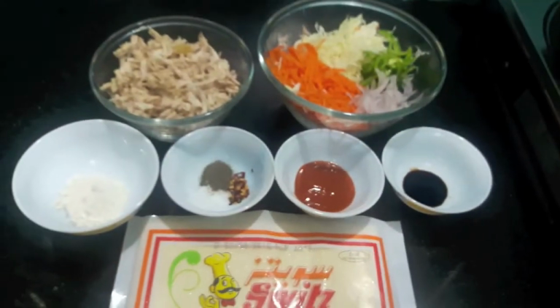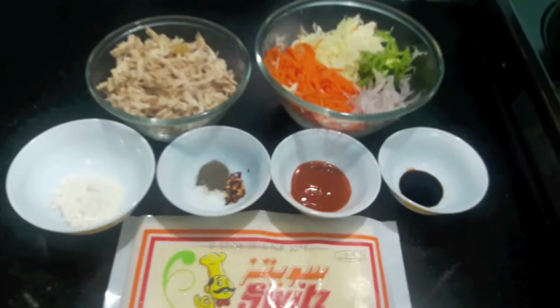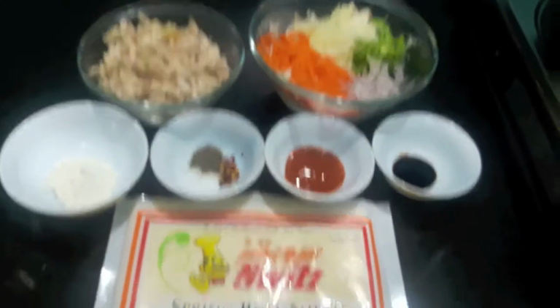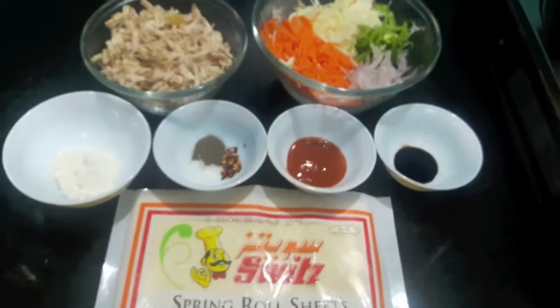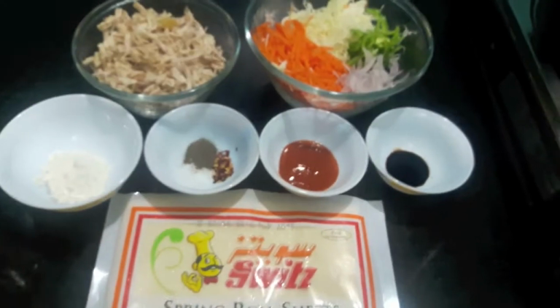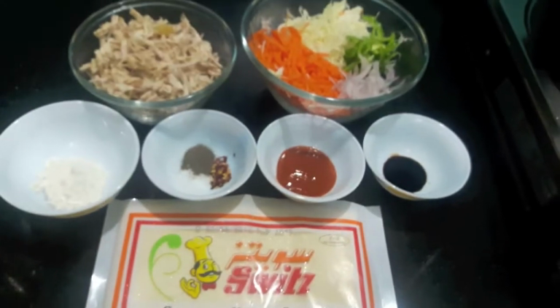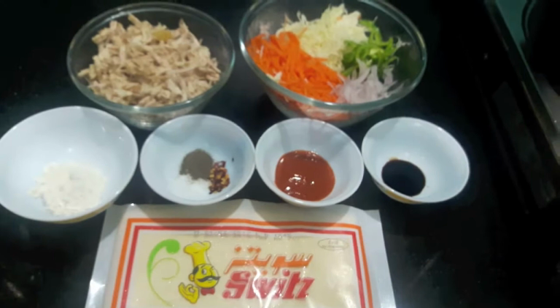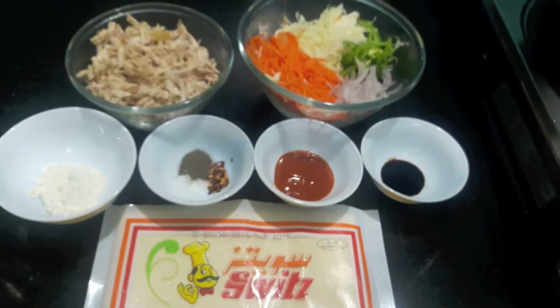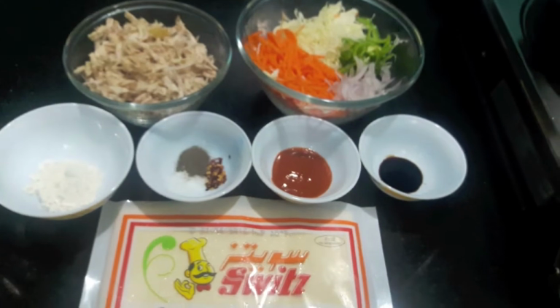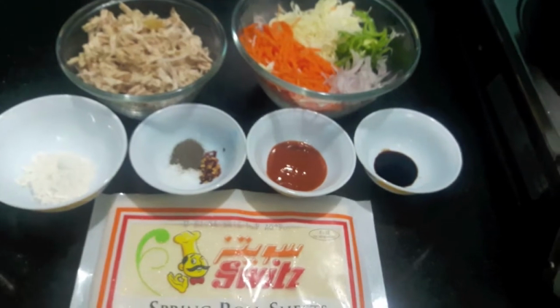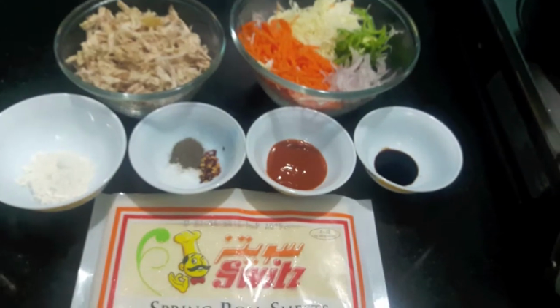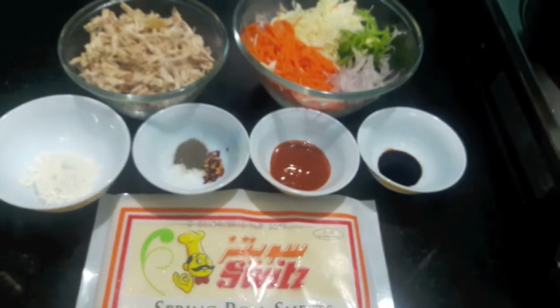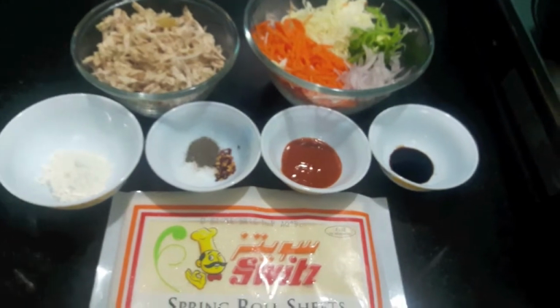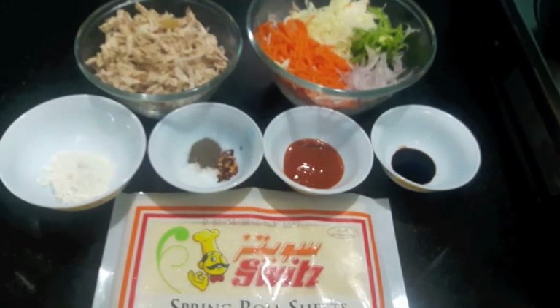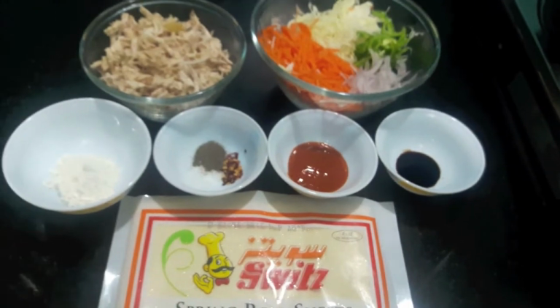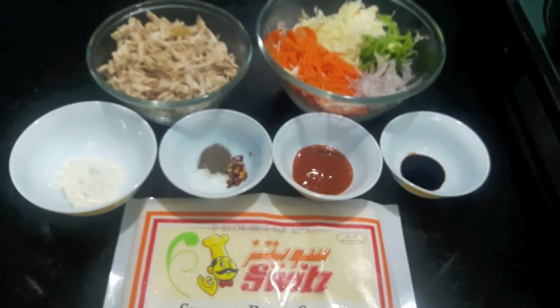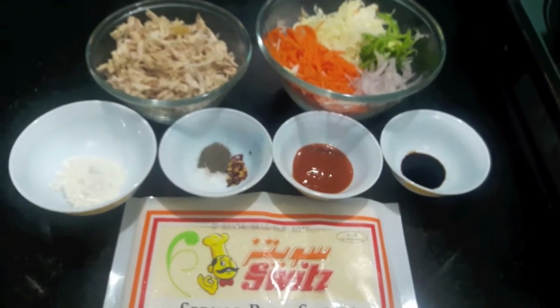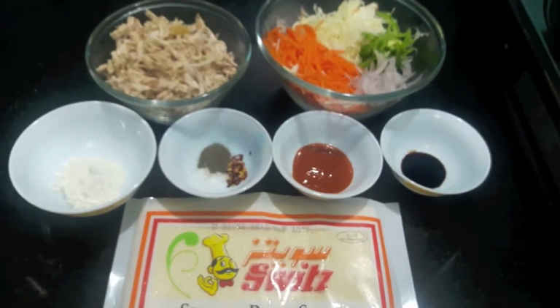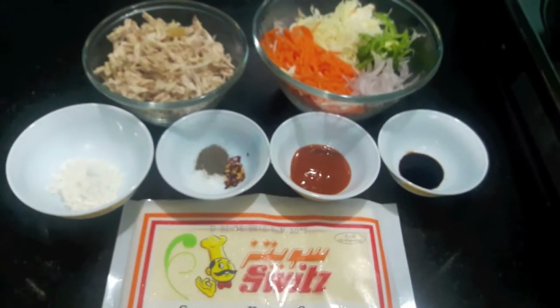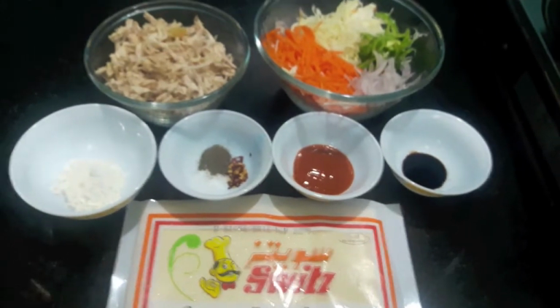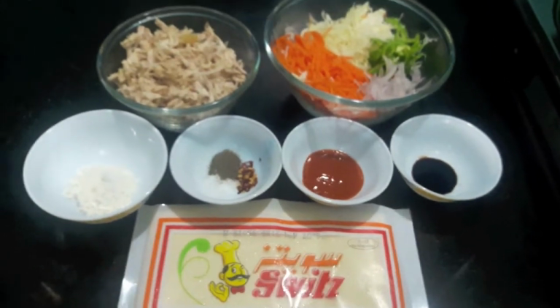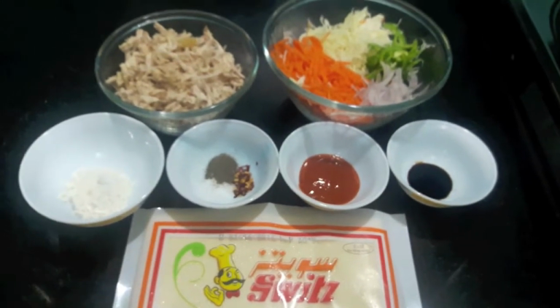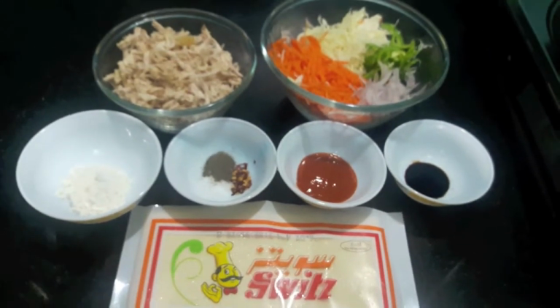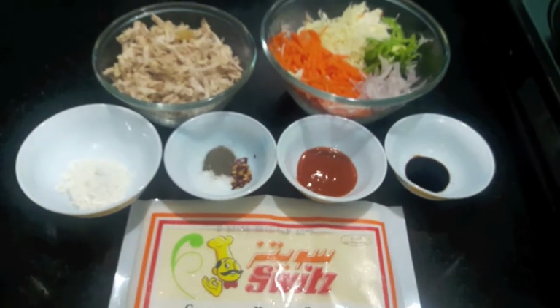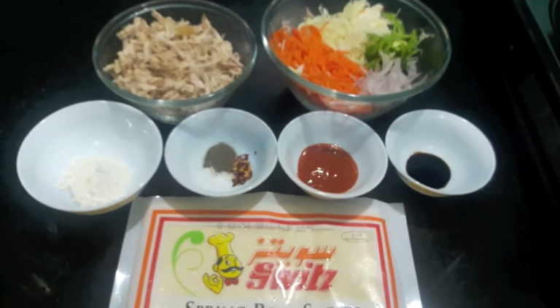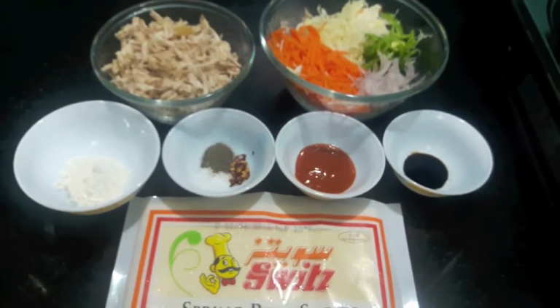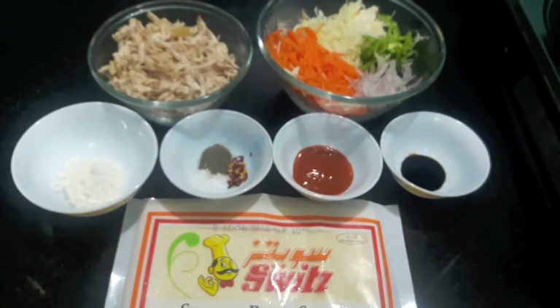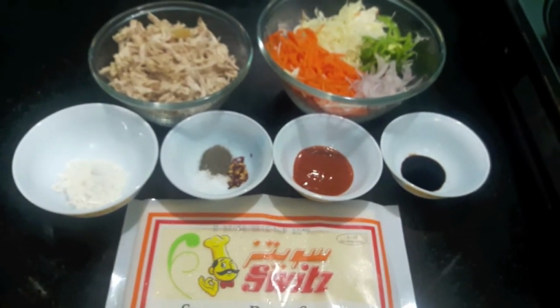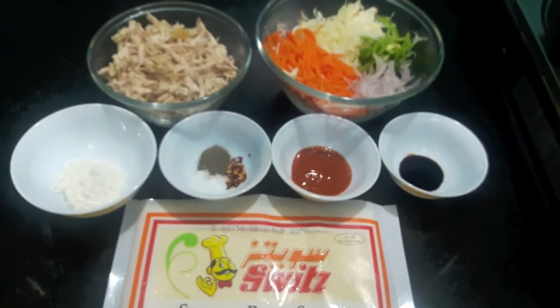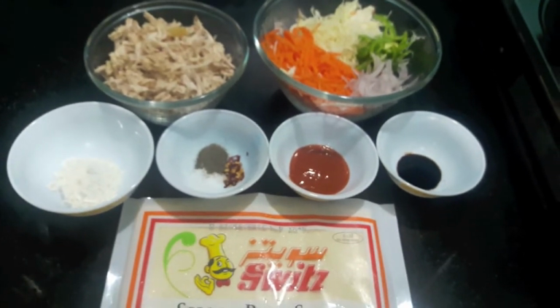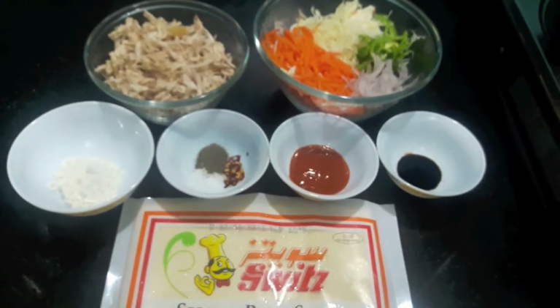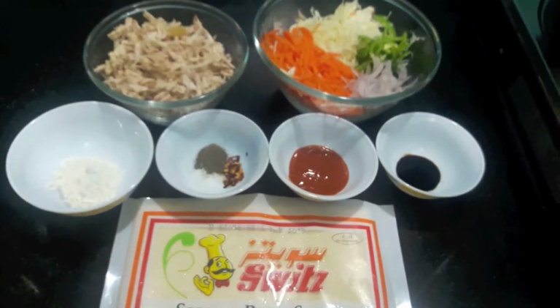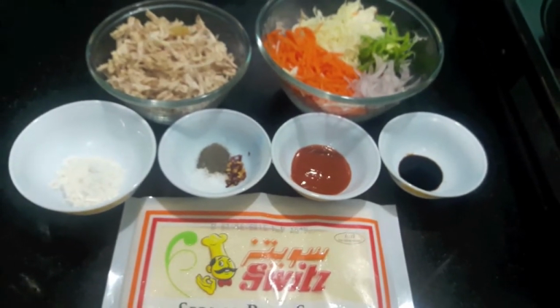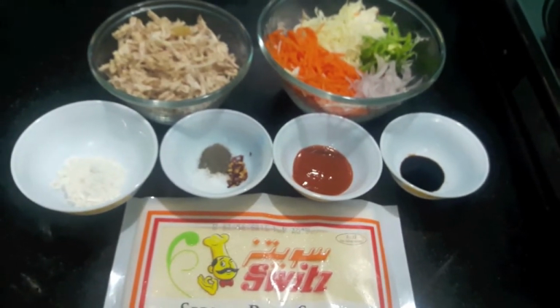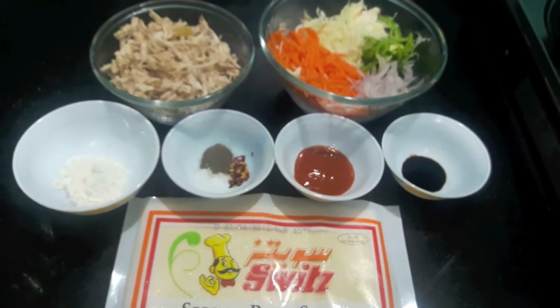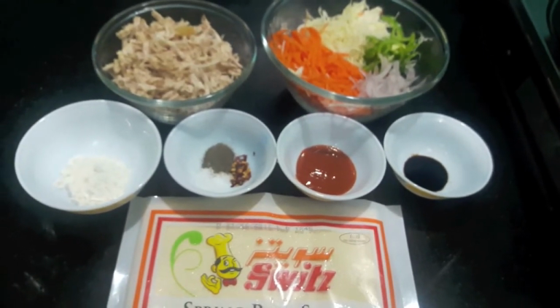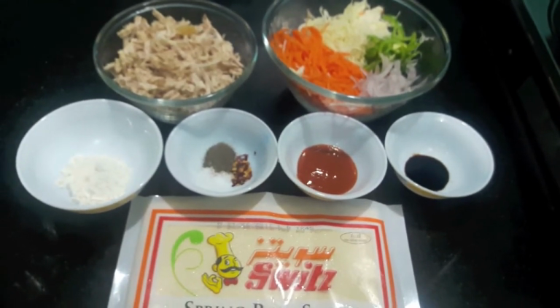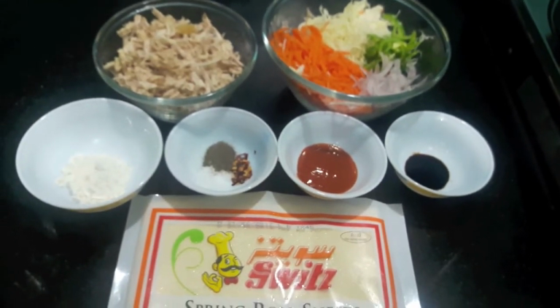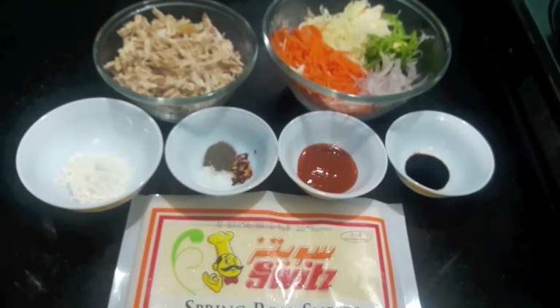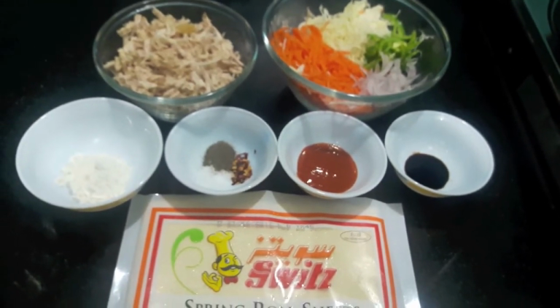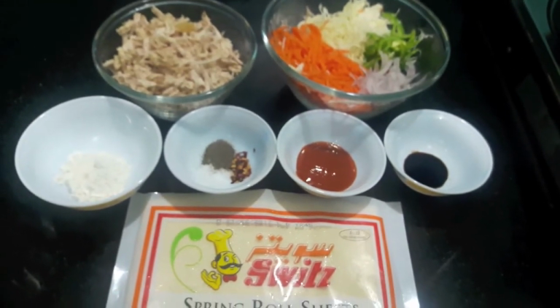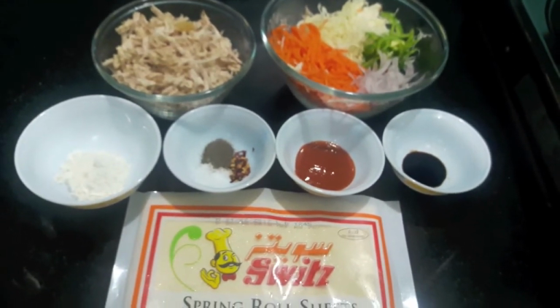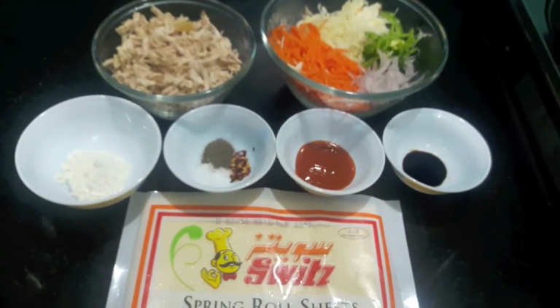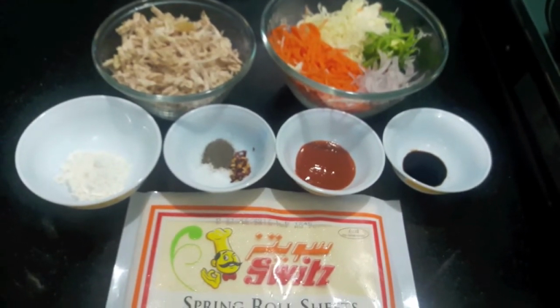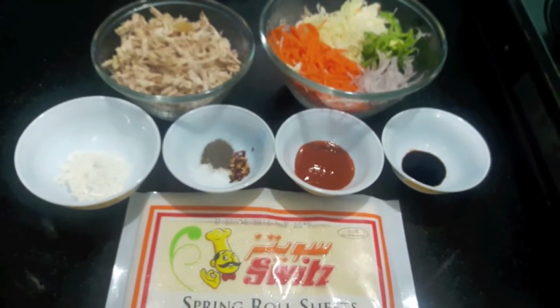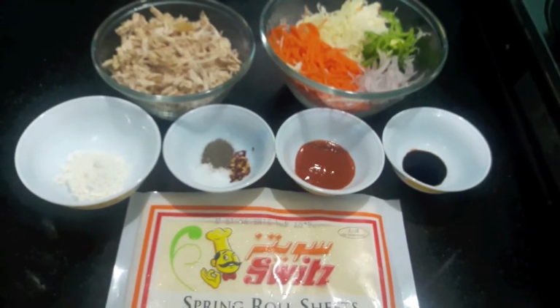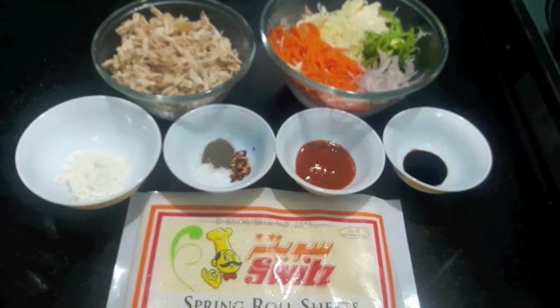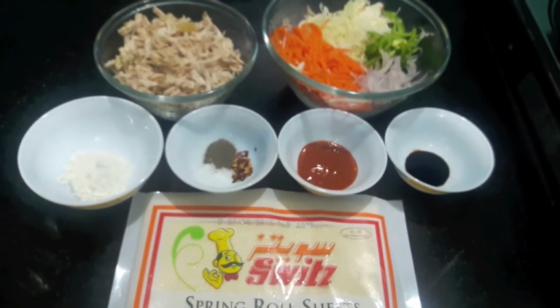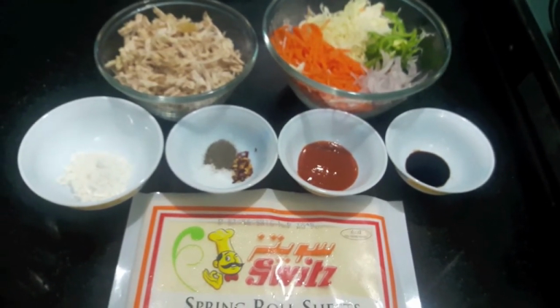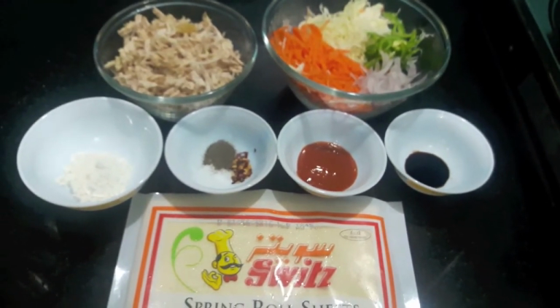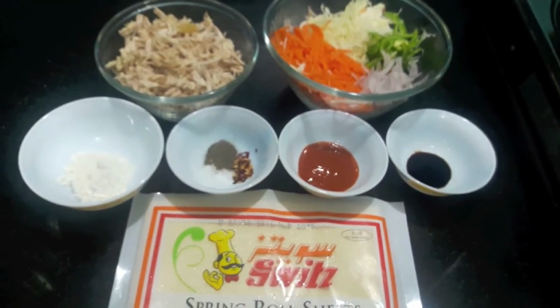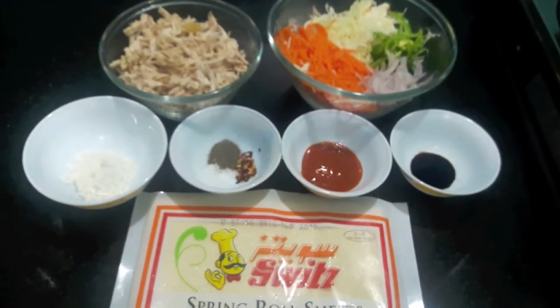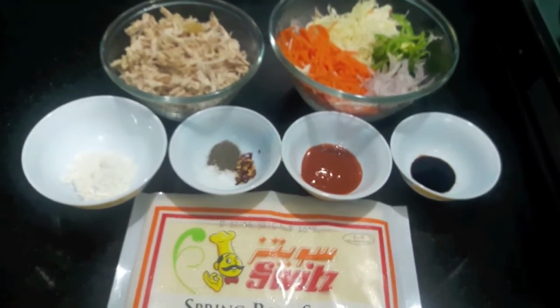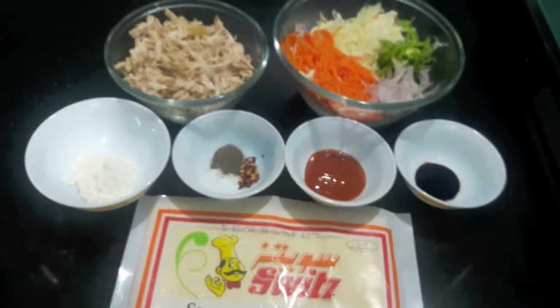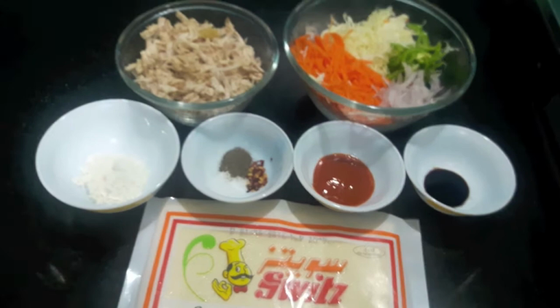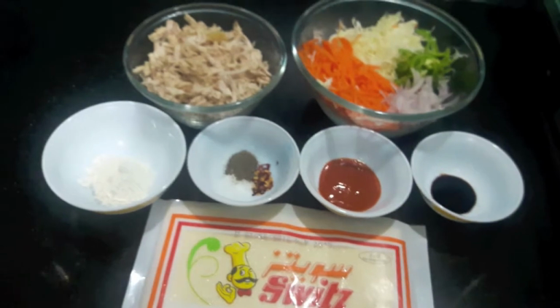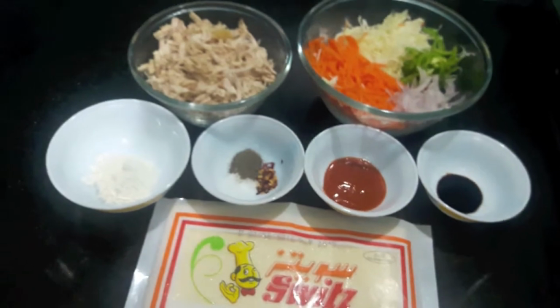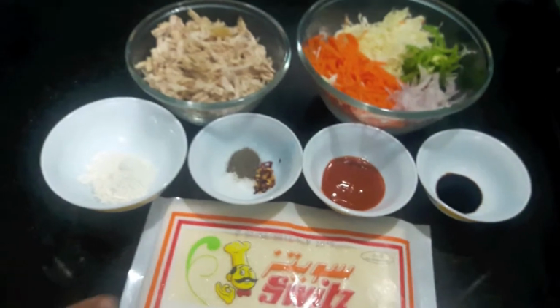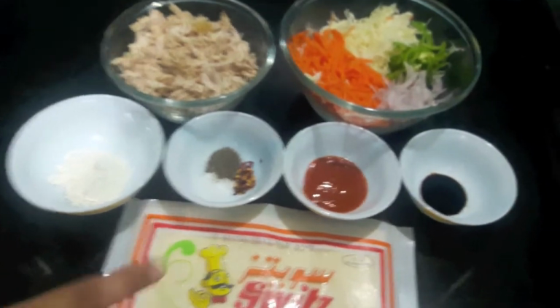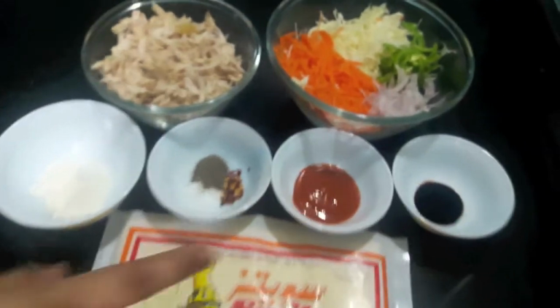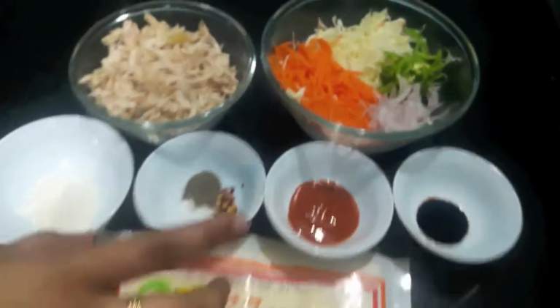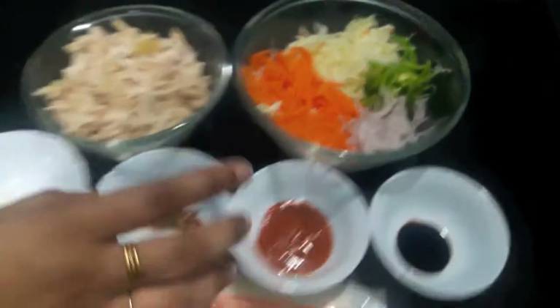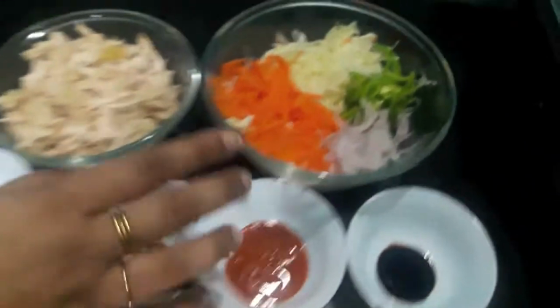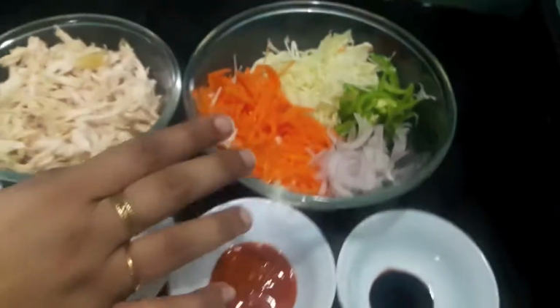Hello and welcome to my channel Shifa's Kitchen. Today I am going to show you how to make chicken spring roll. So let's start.